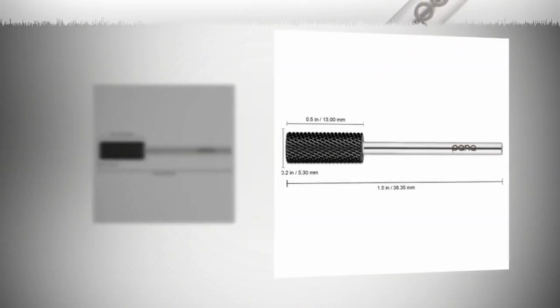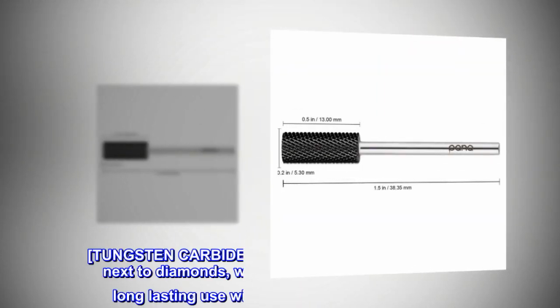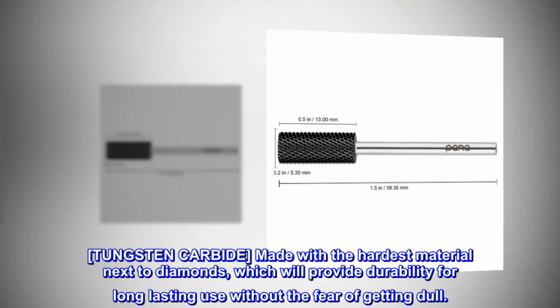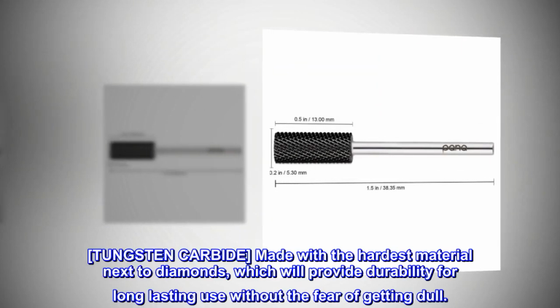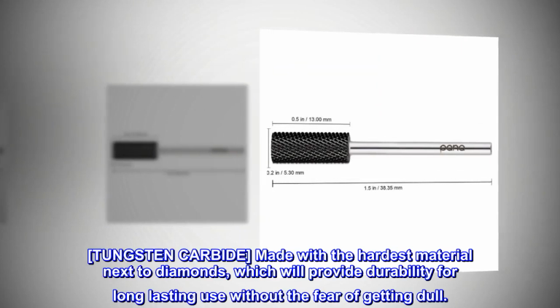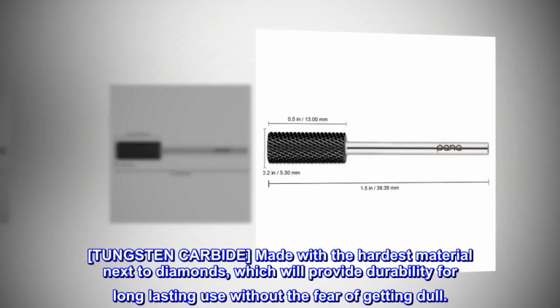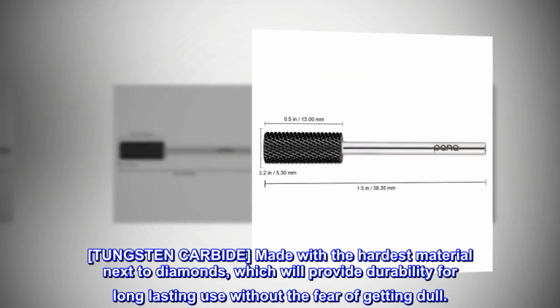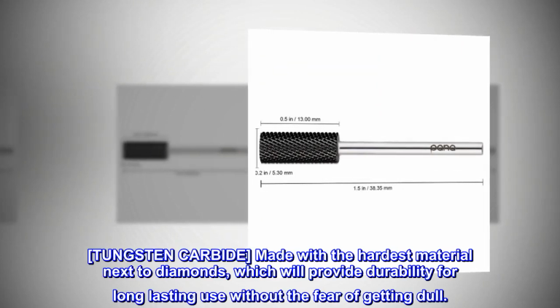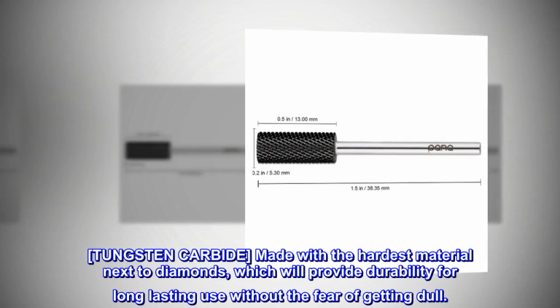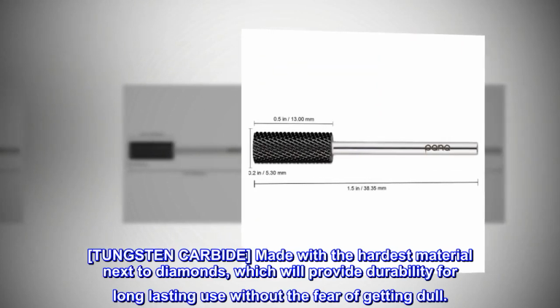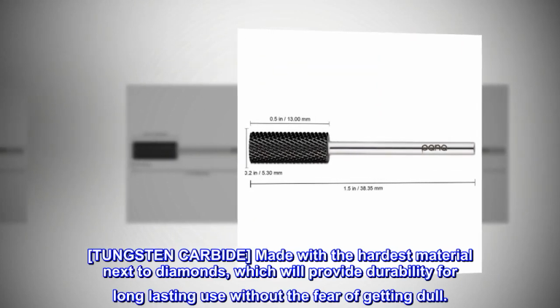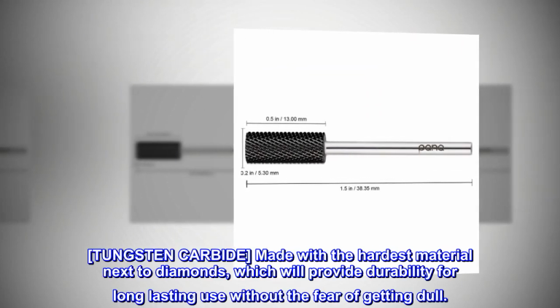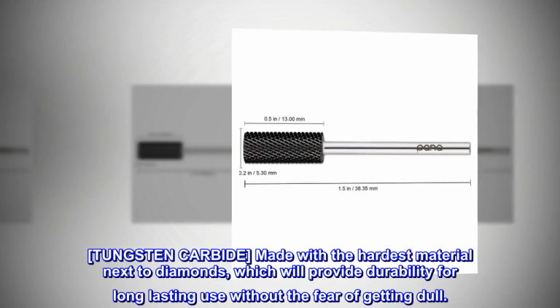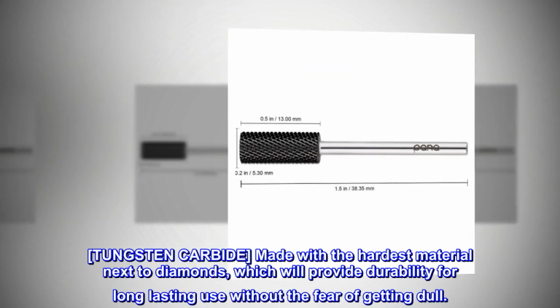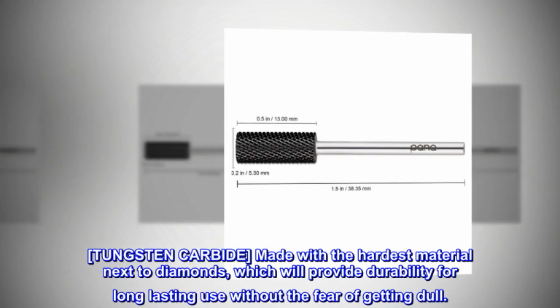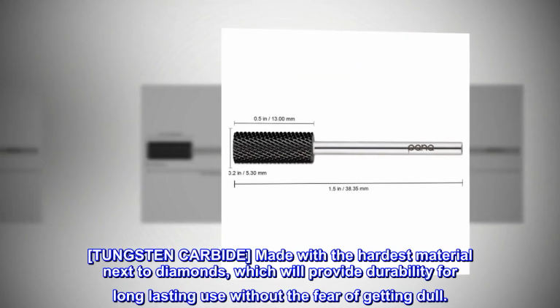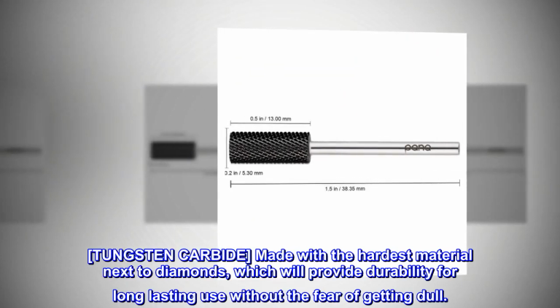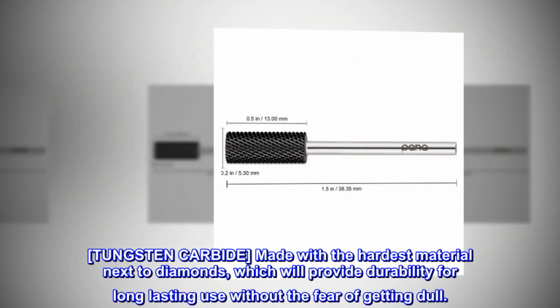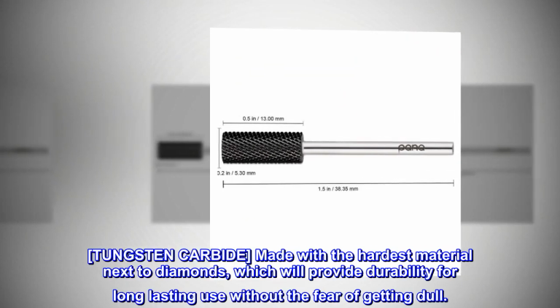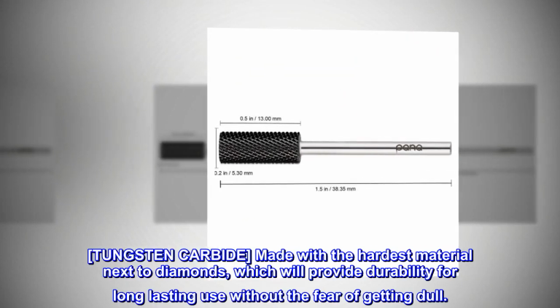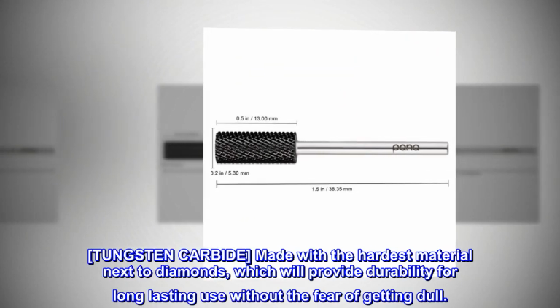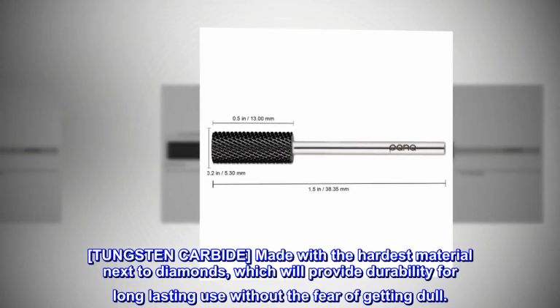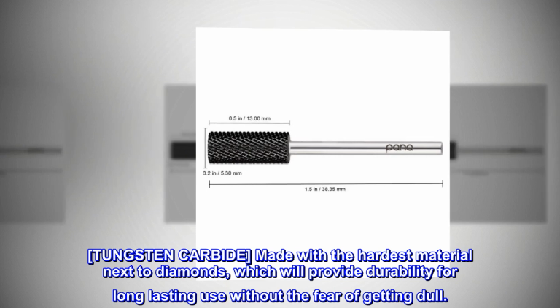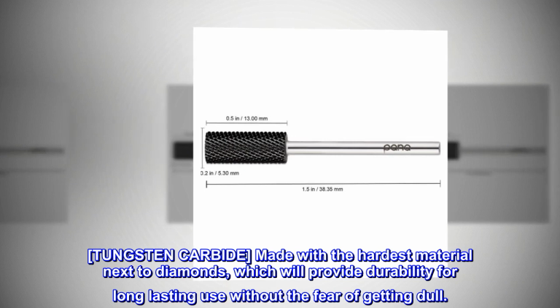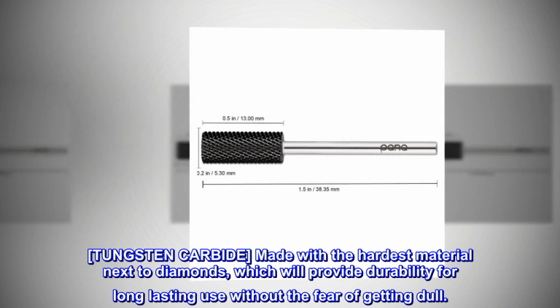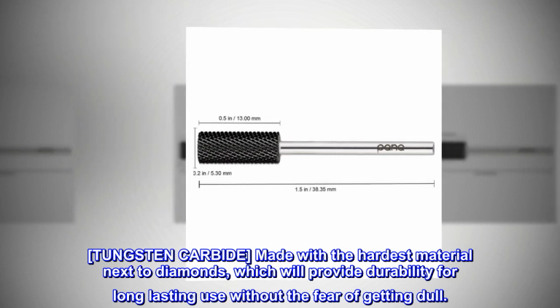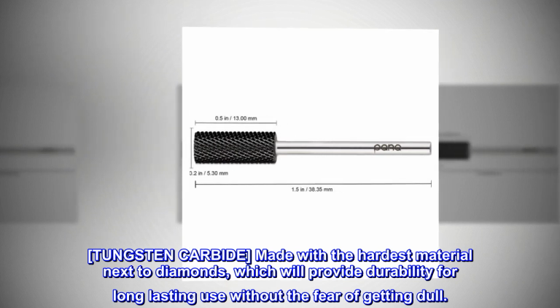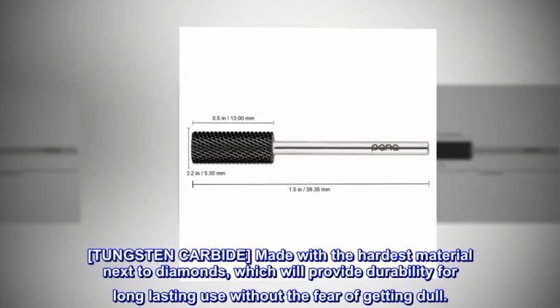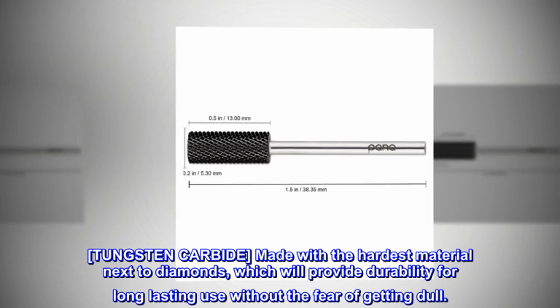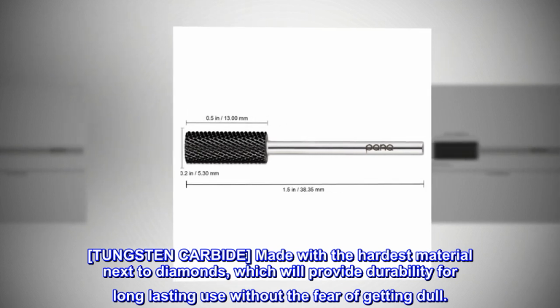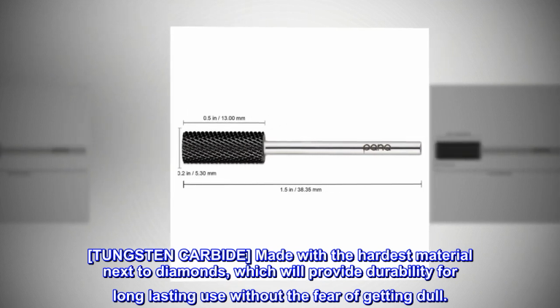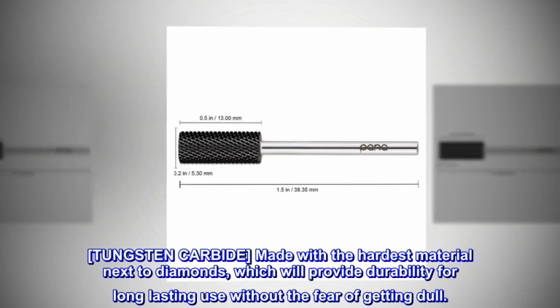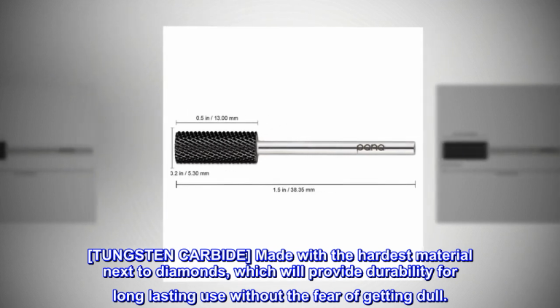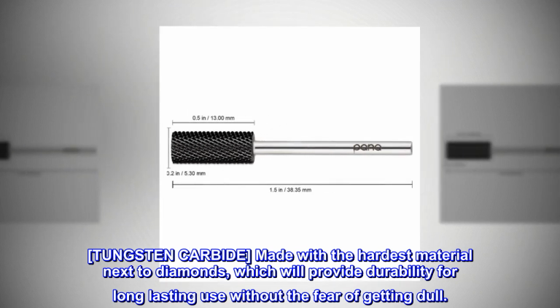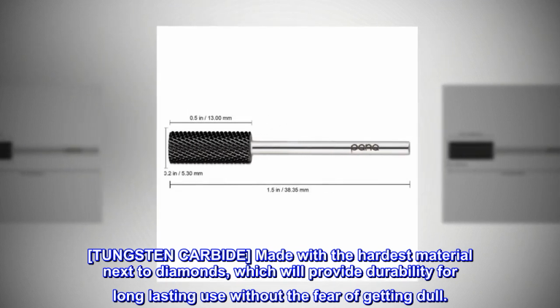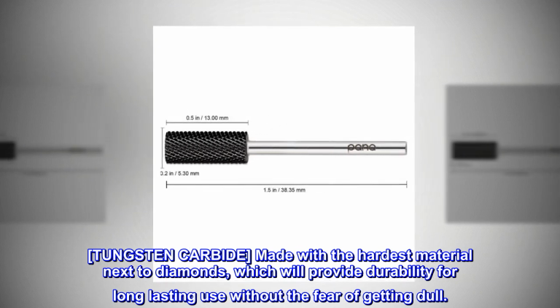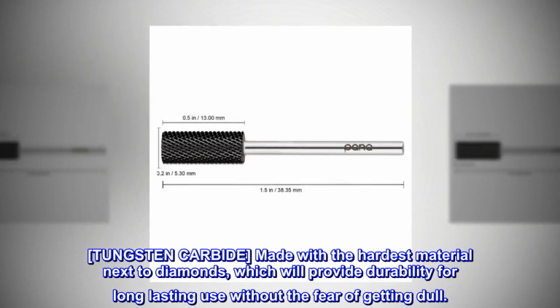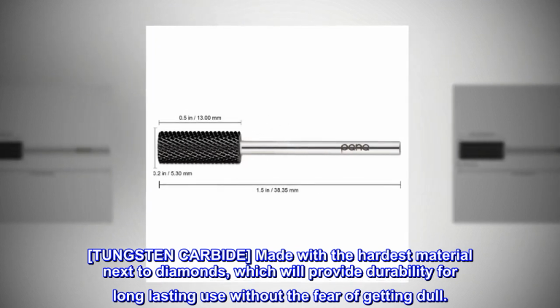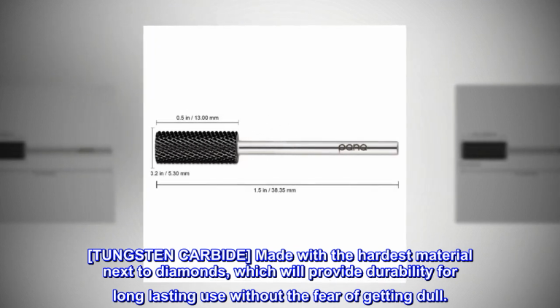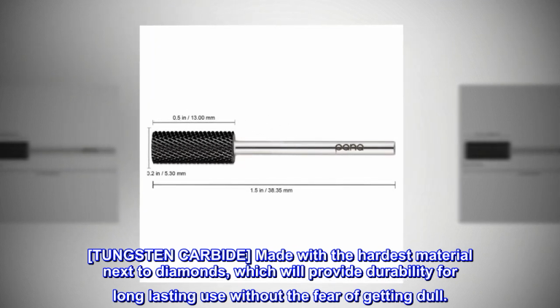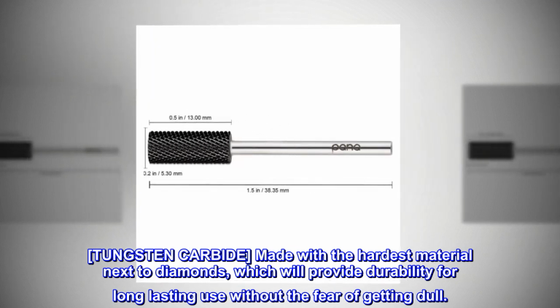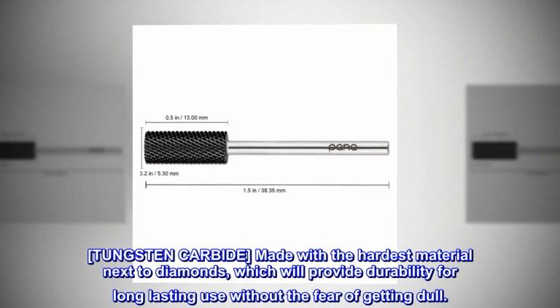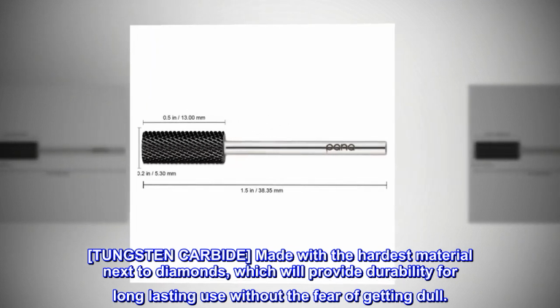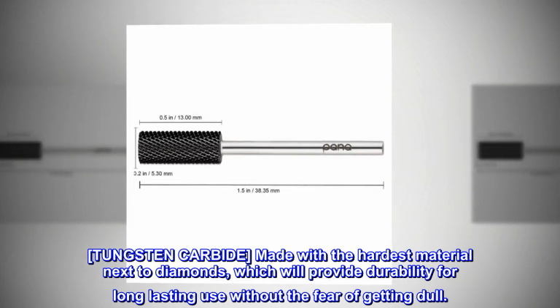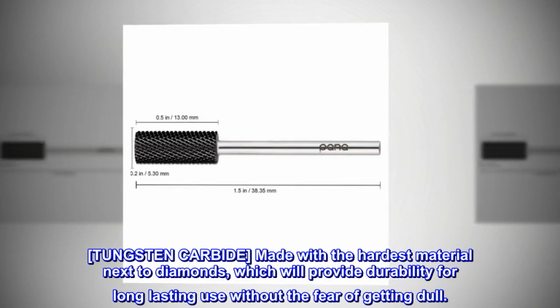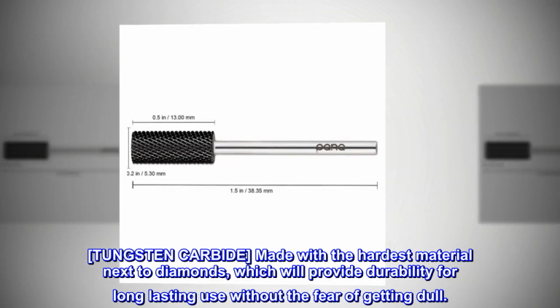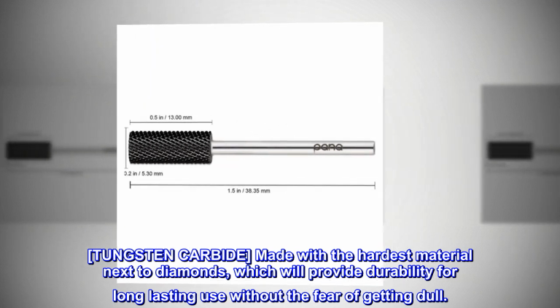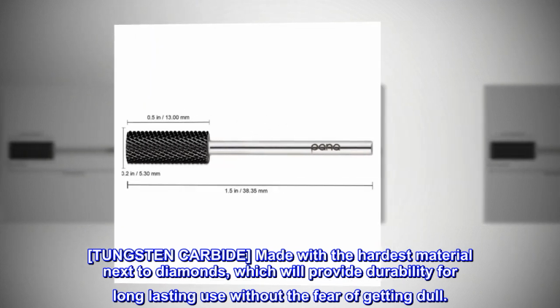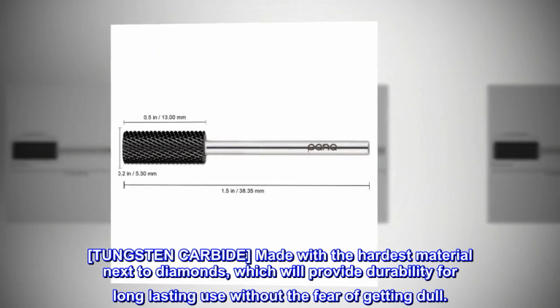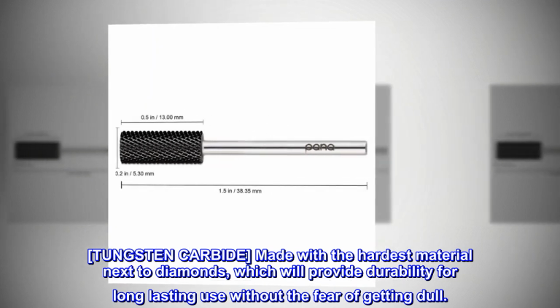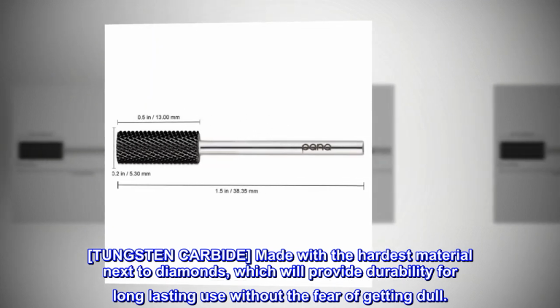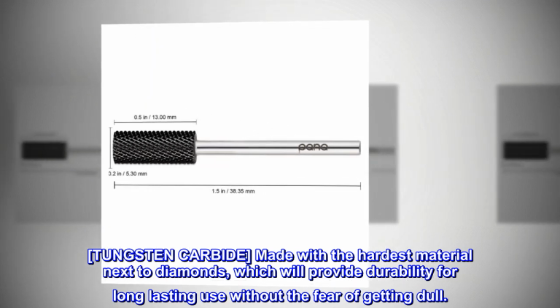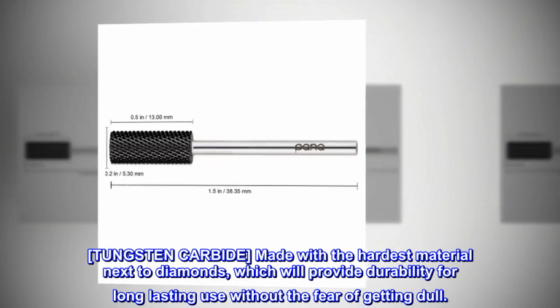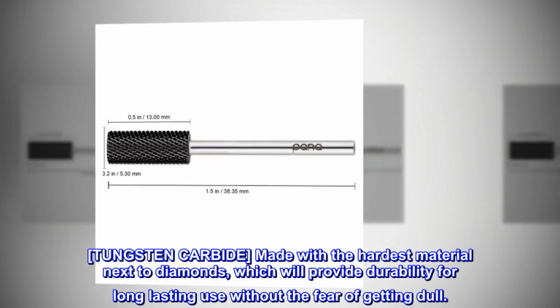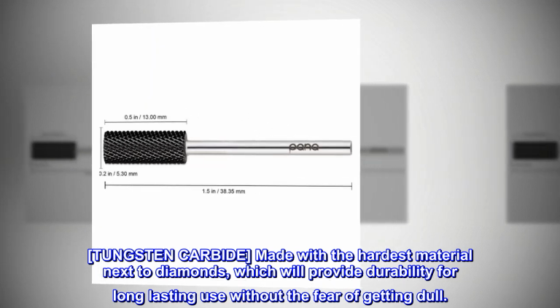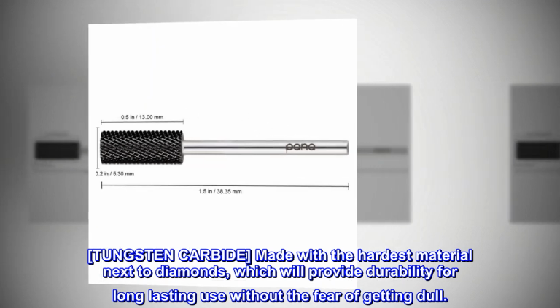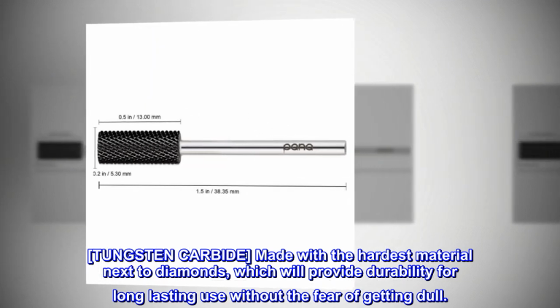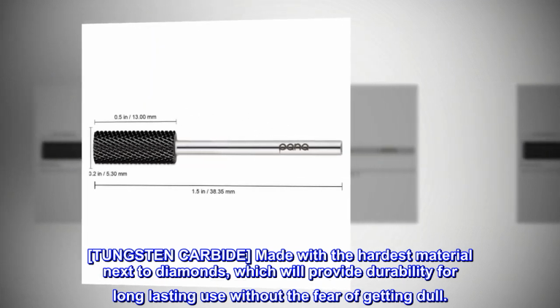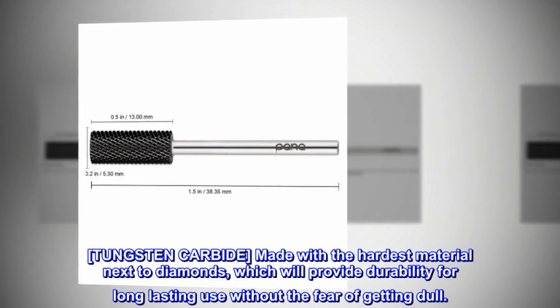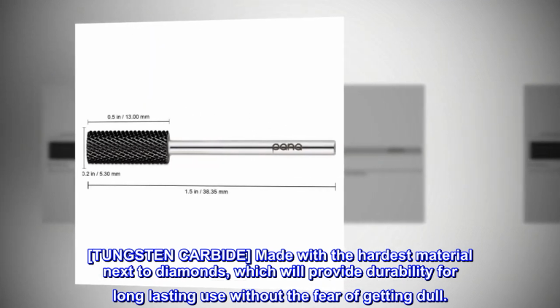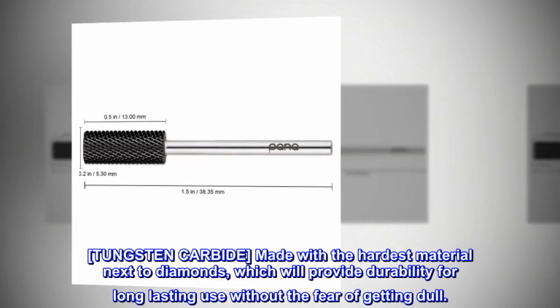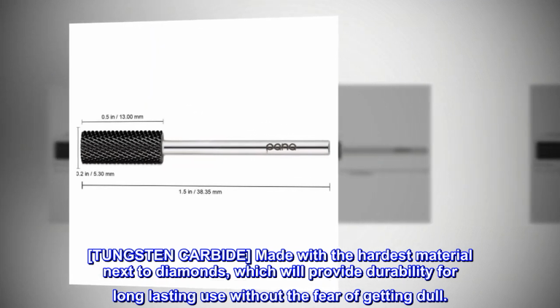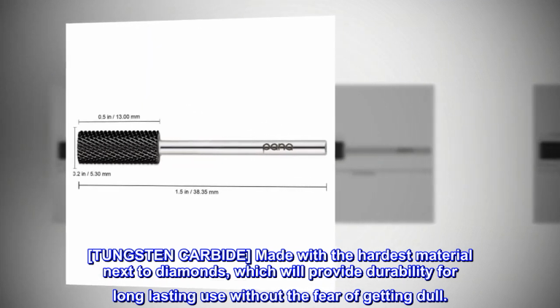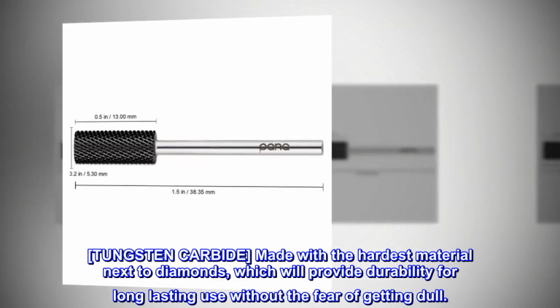Tungsten carbide. Made with the hardest material next to diamonds, which will provide durability for long-lasting use without the fear of getting dull.